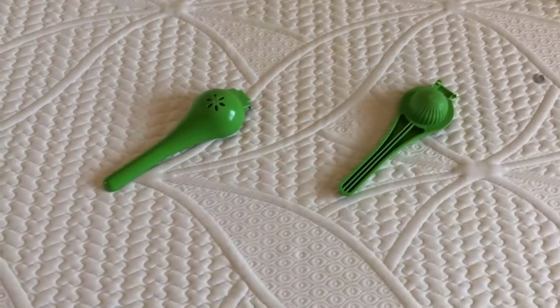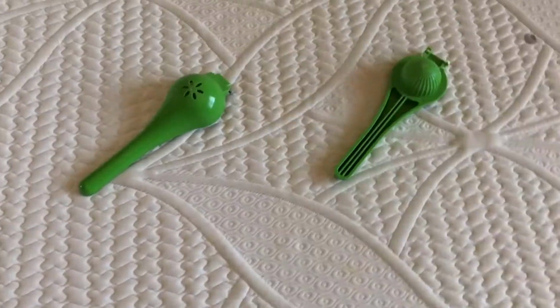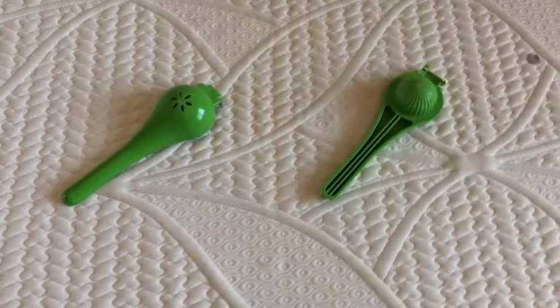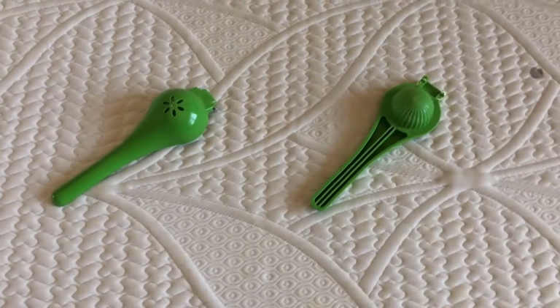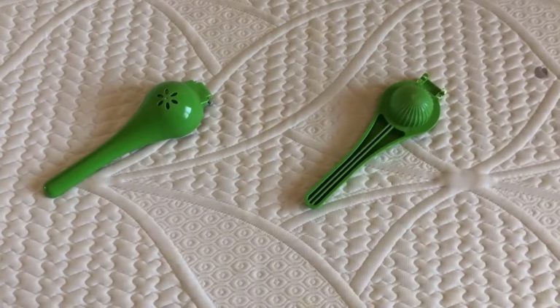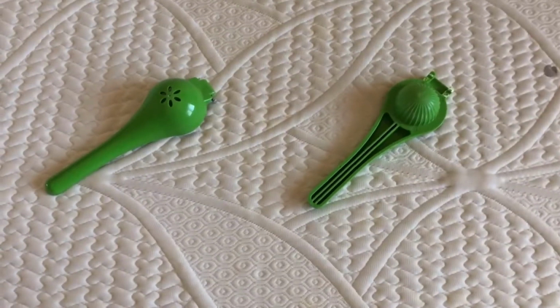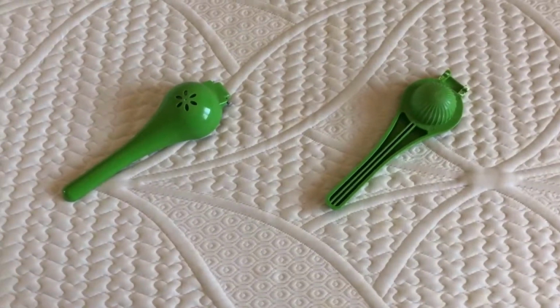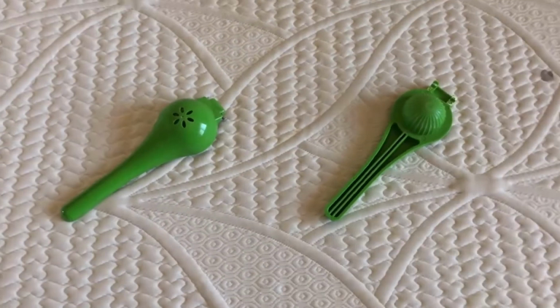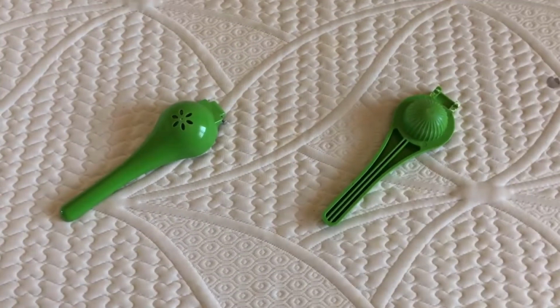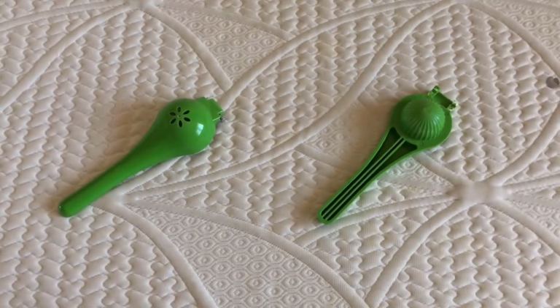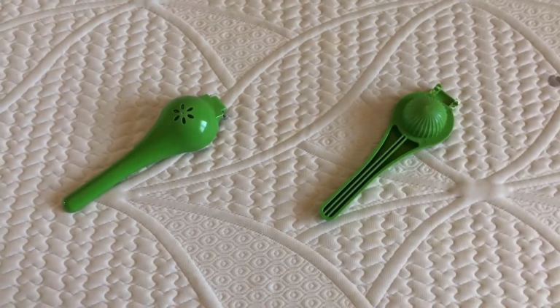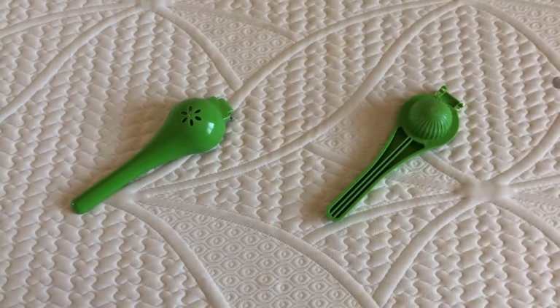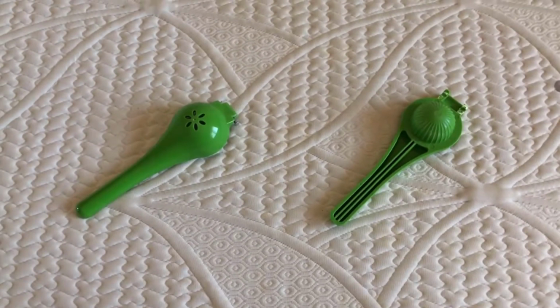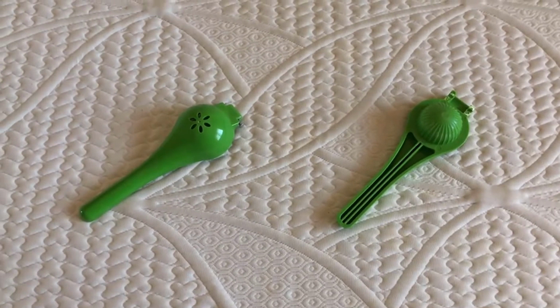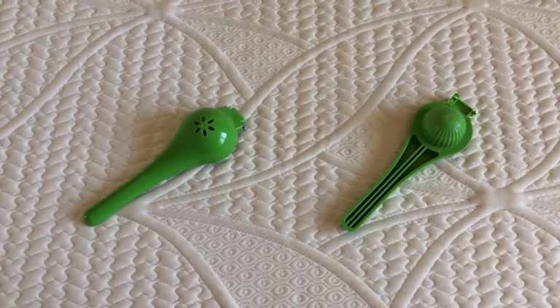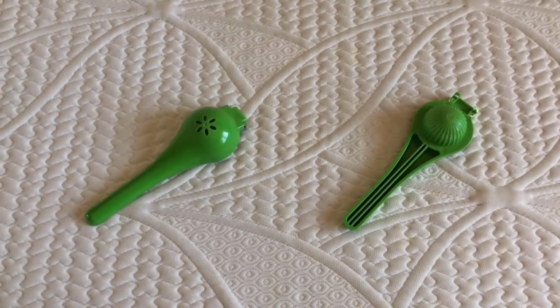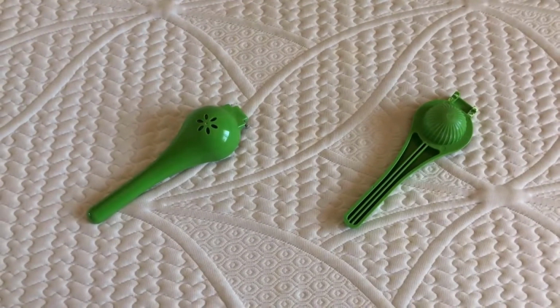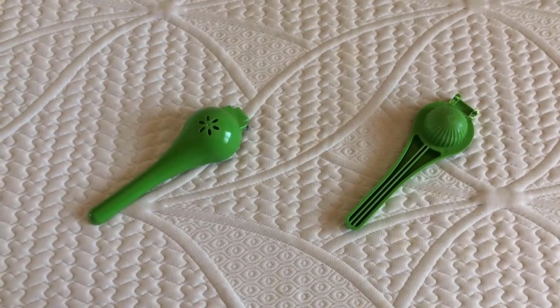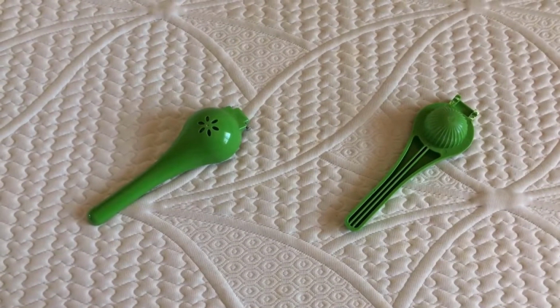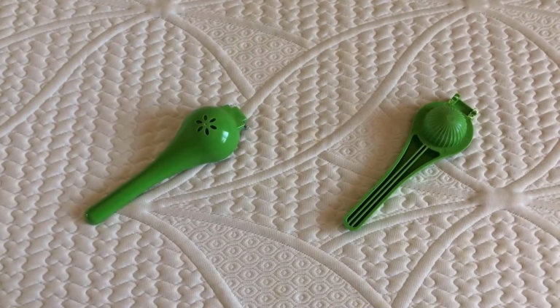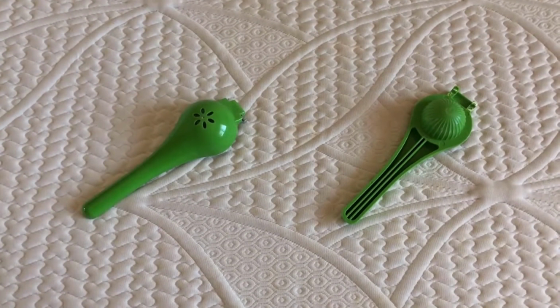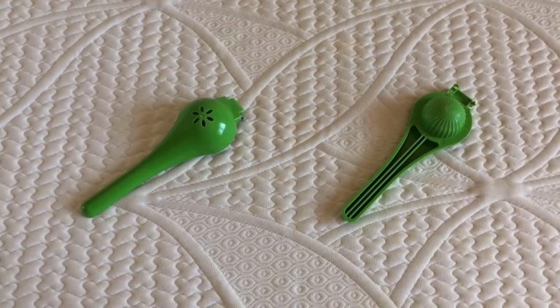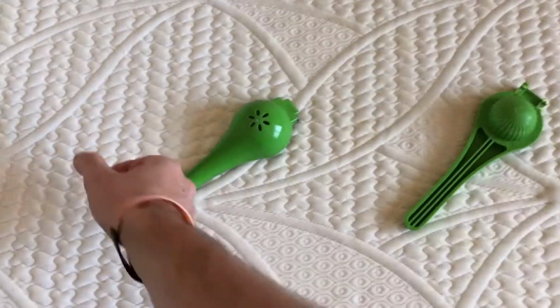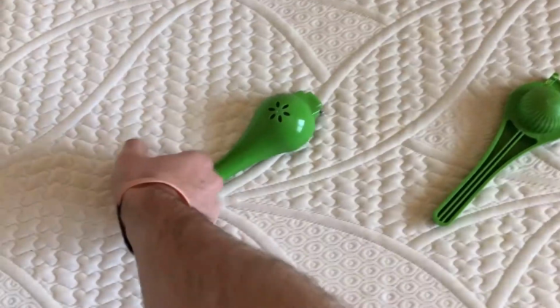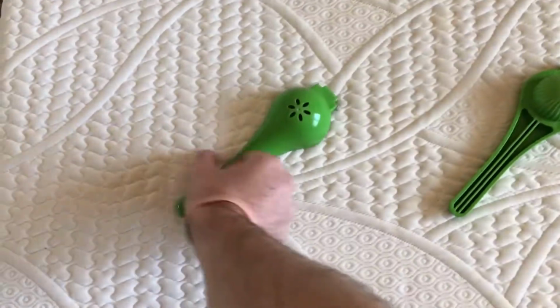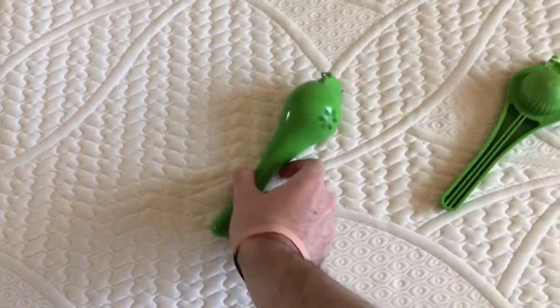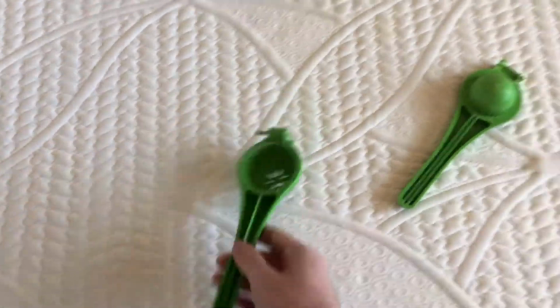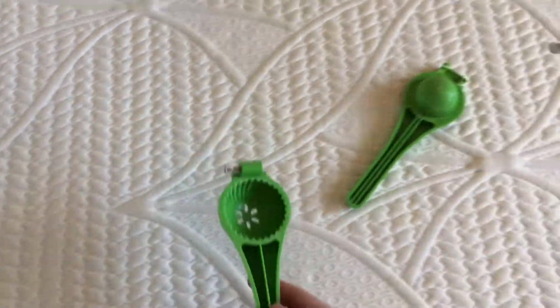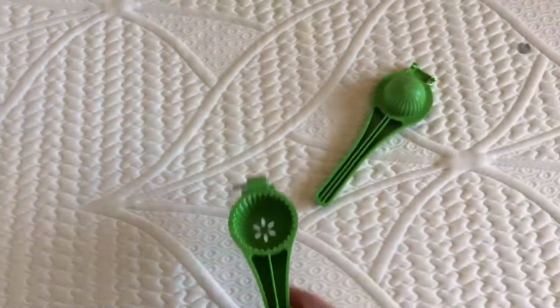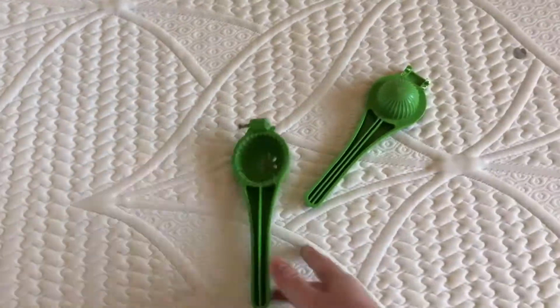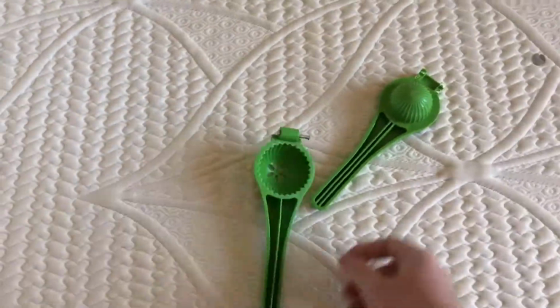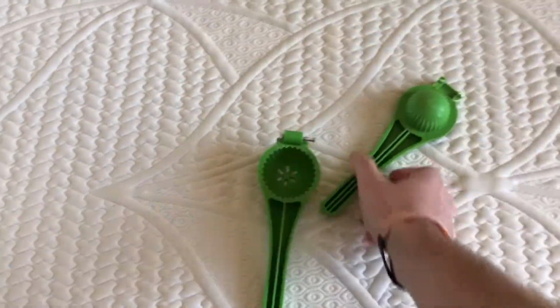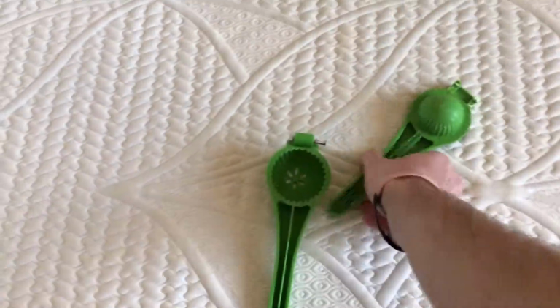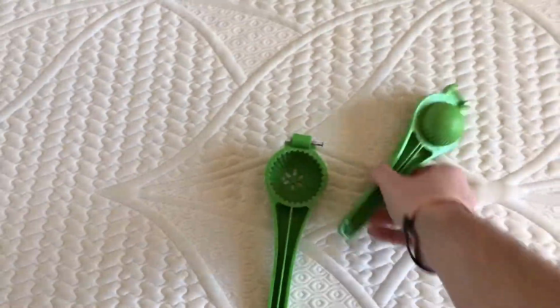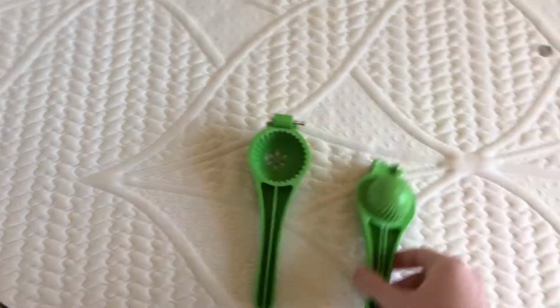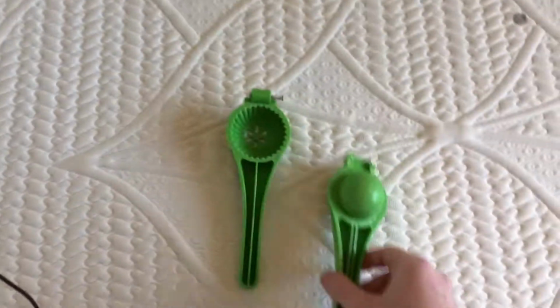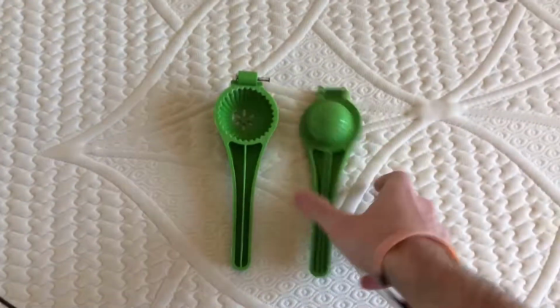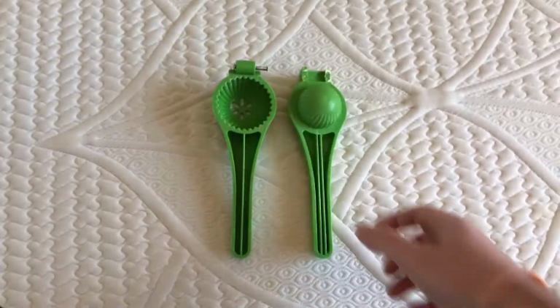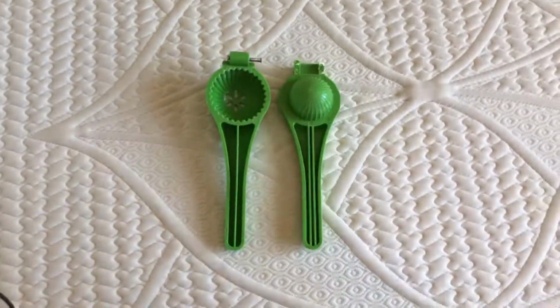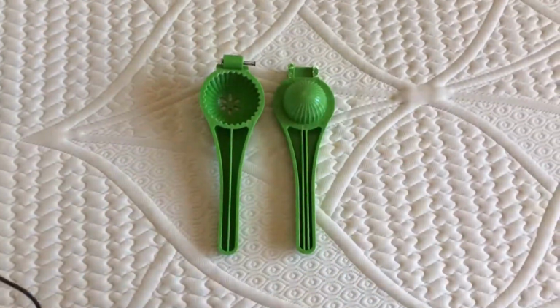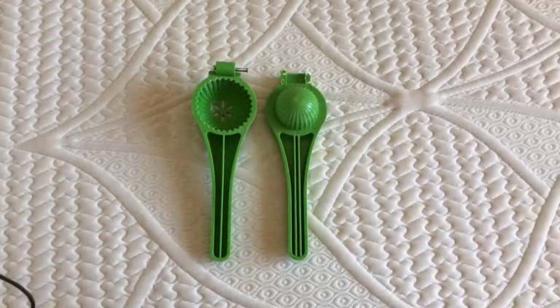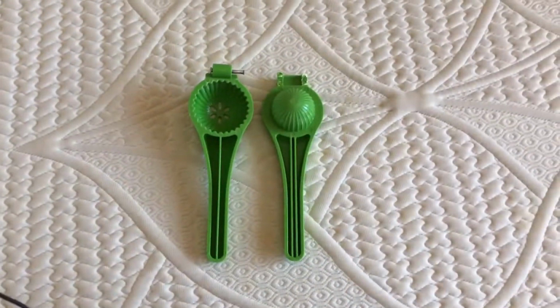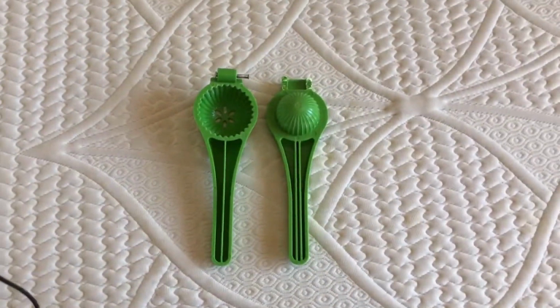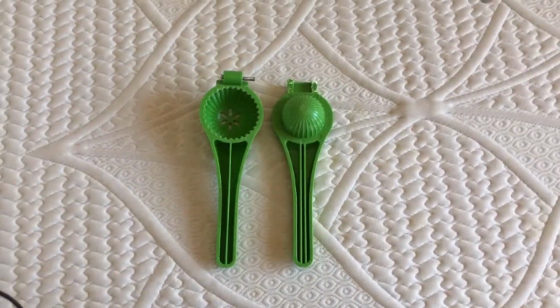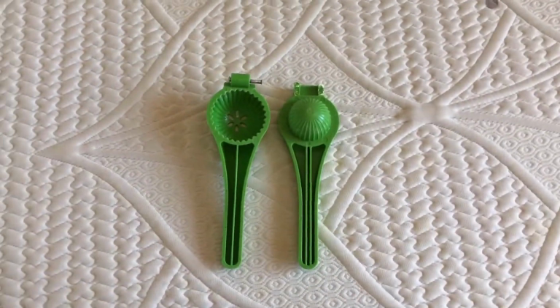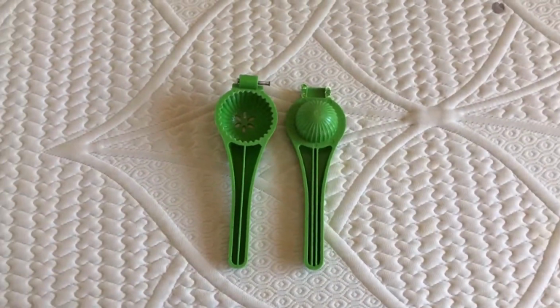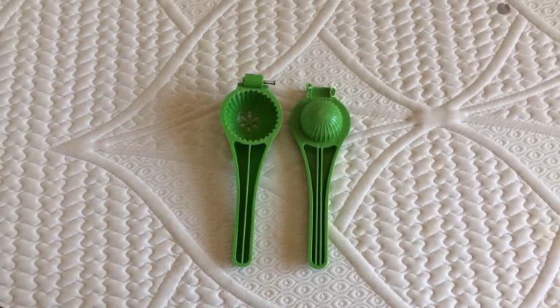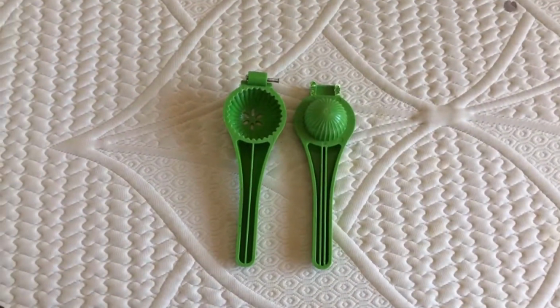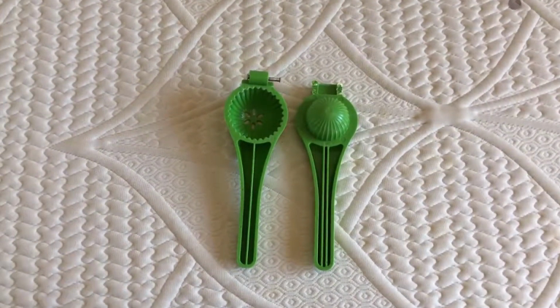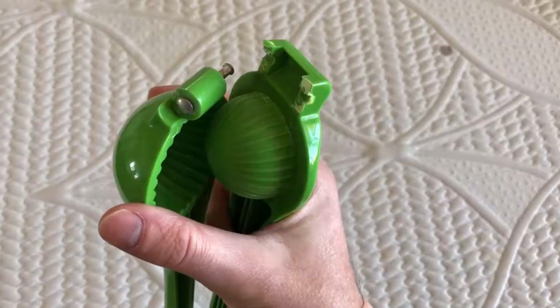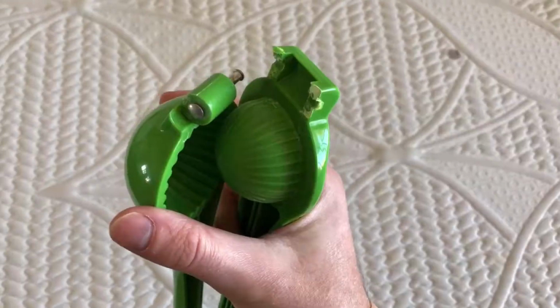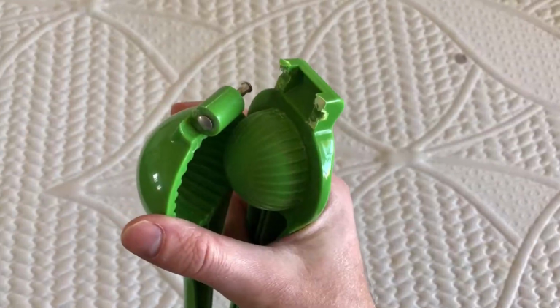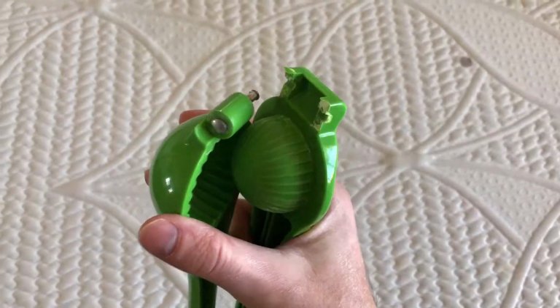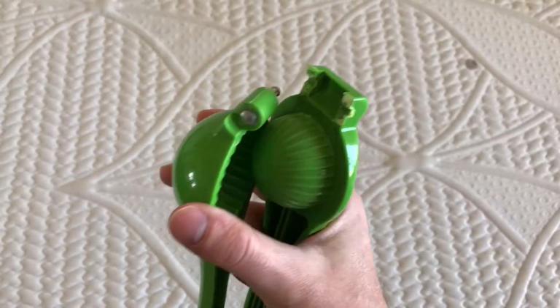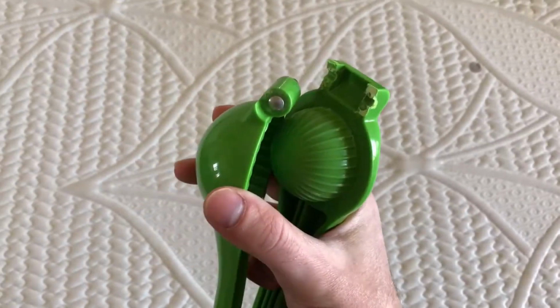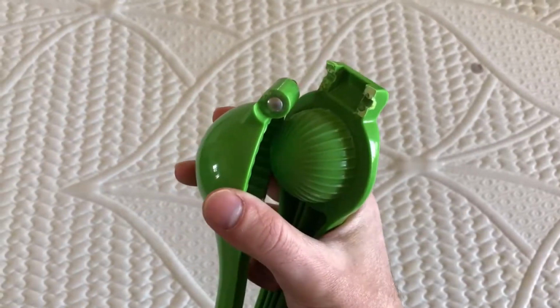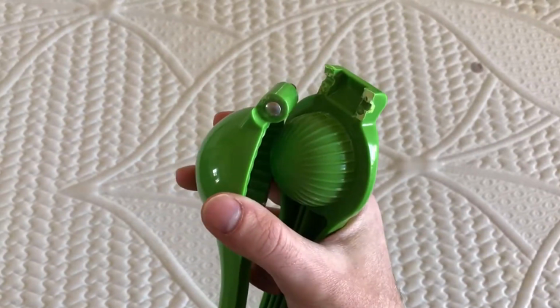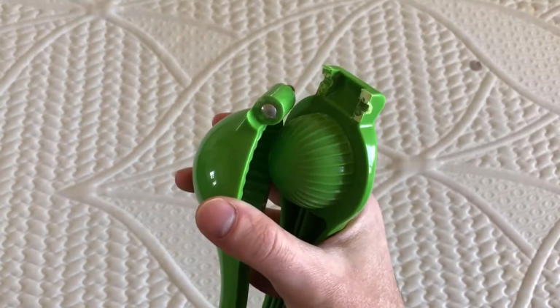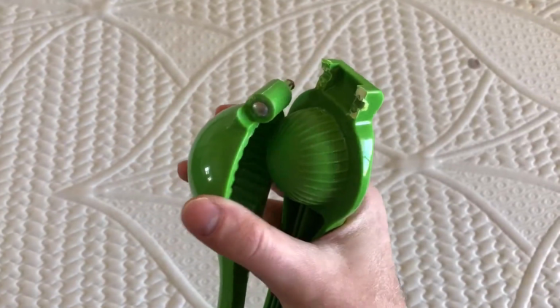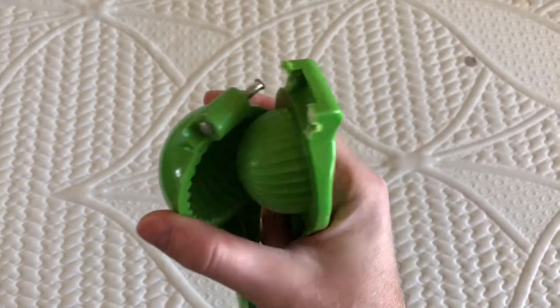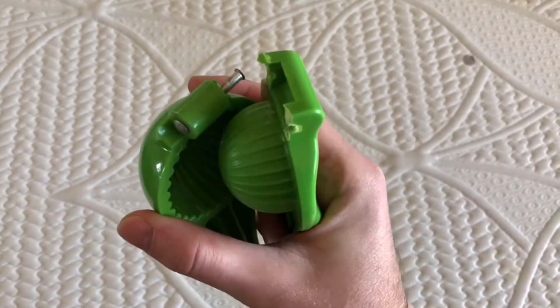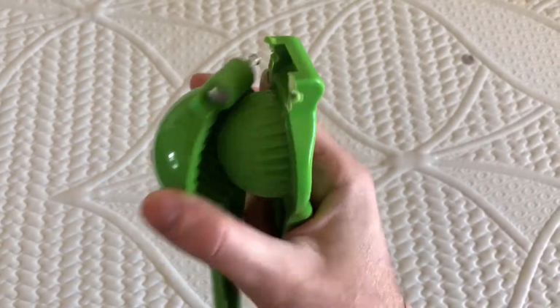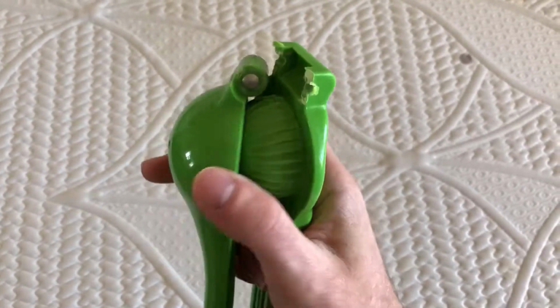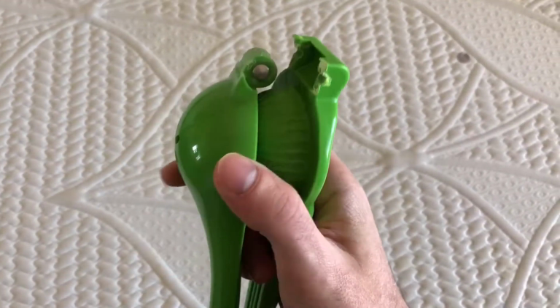Today I'm pissed. I'm pissed because my lime juicer is broken. Juicer, squeezer, whatever you want to call it, it's not supposed to be in two pieces. See that? It's trash.